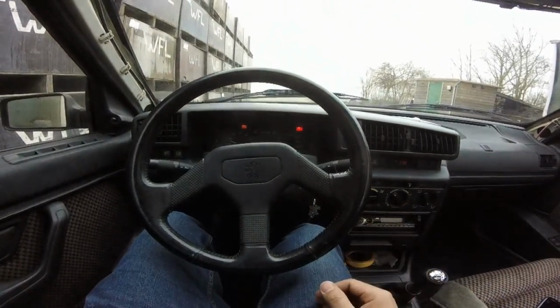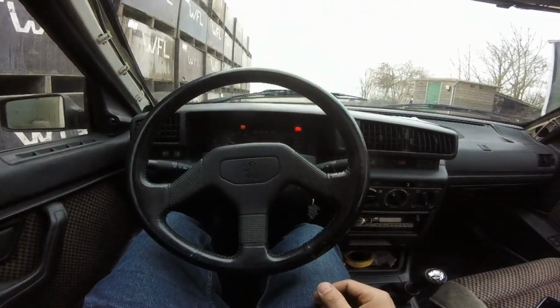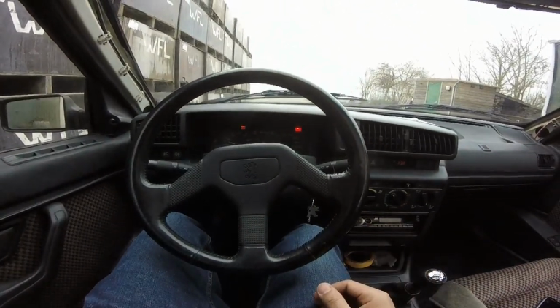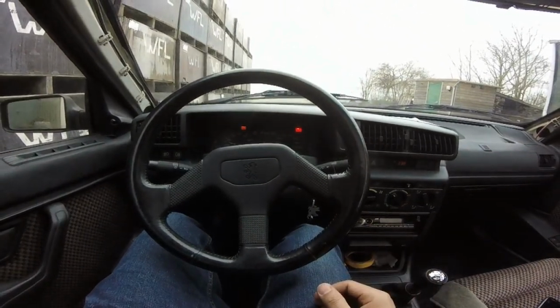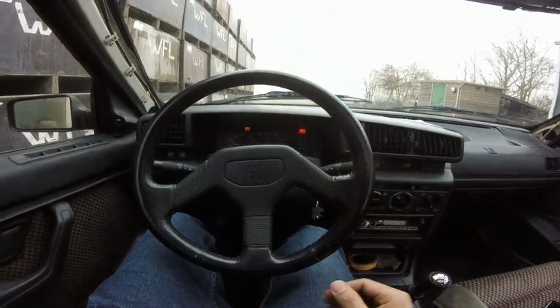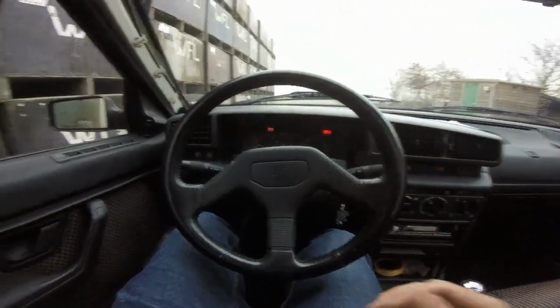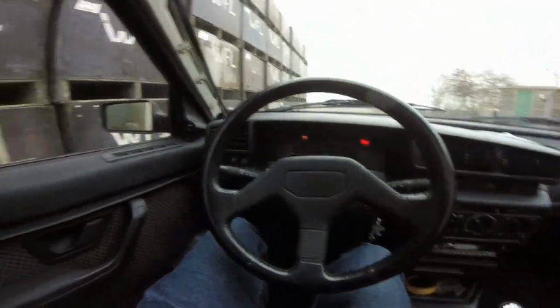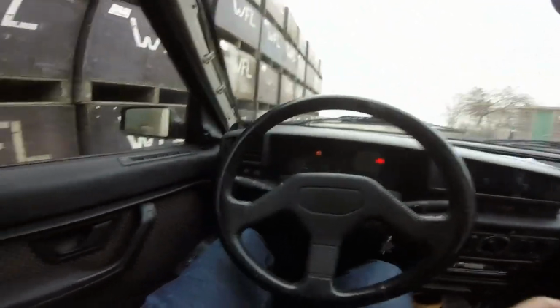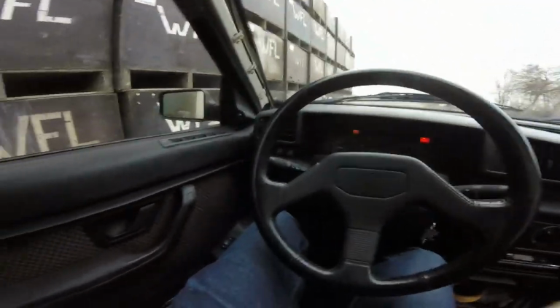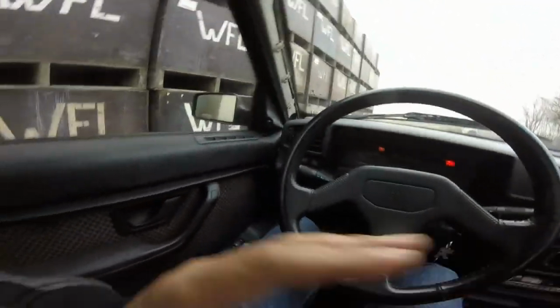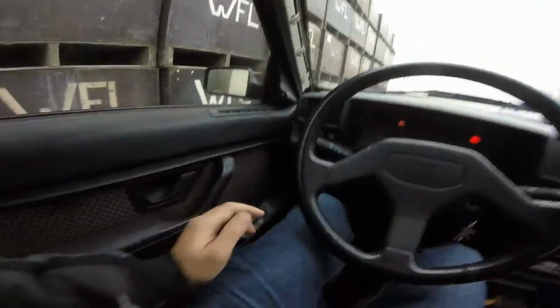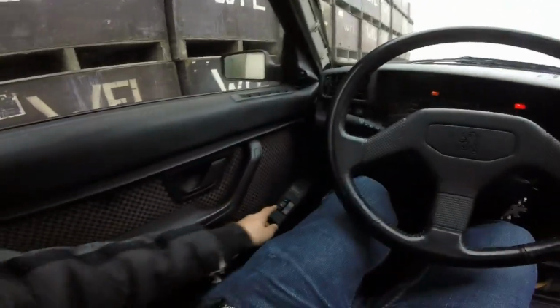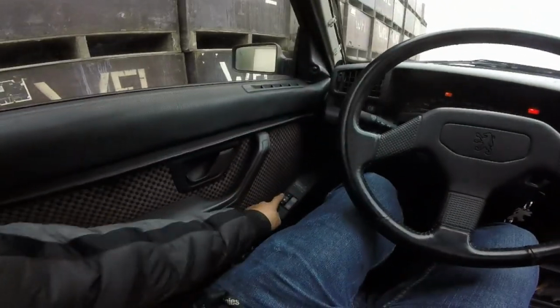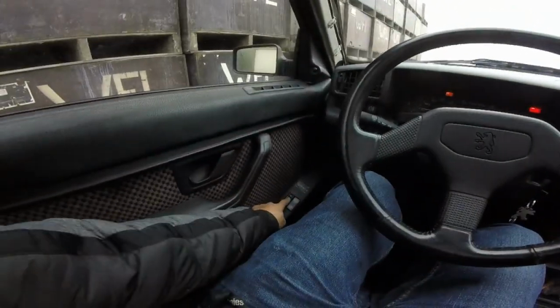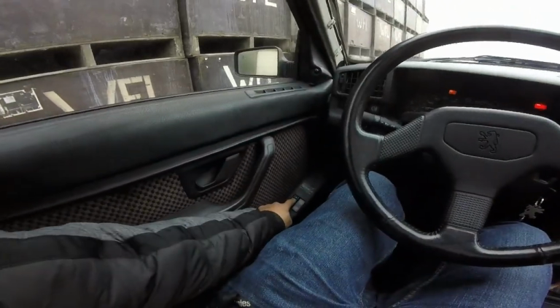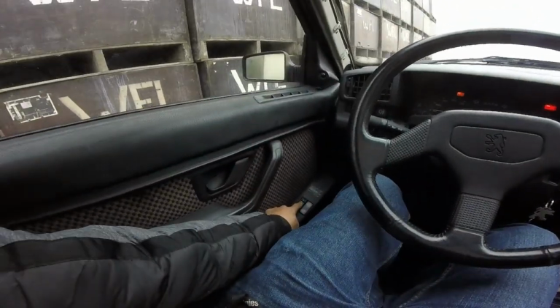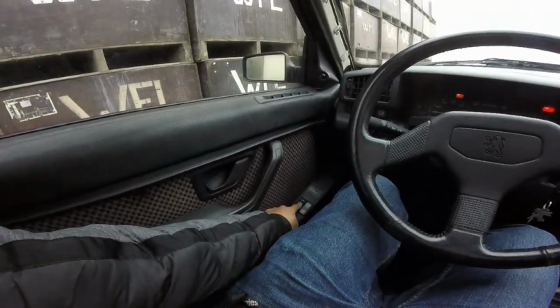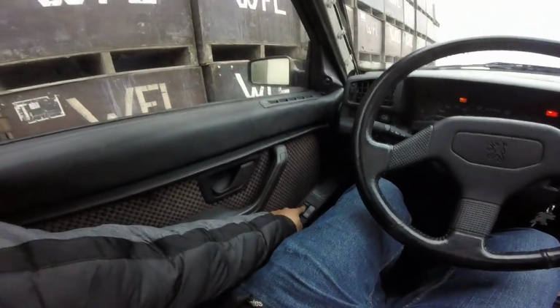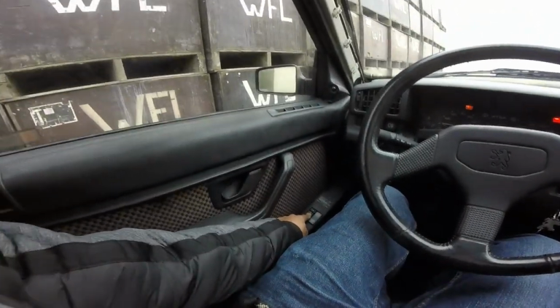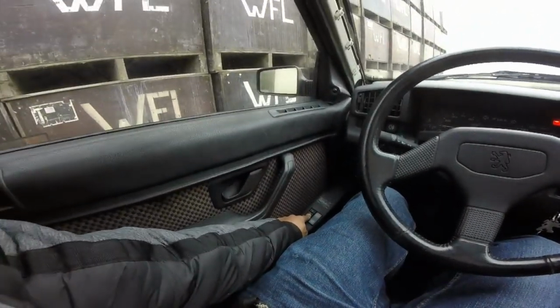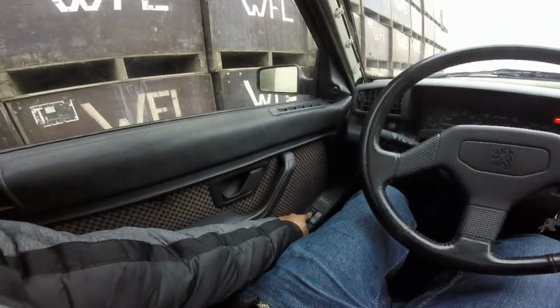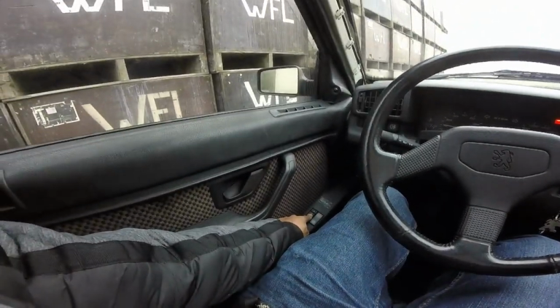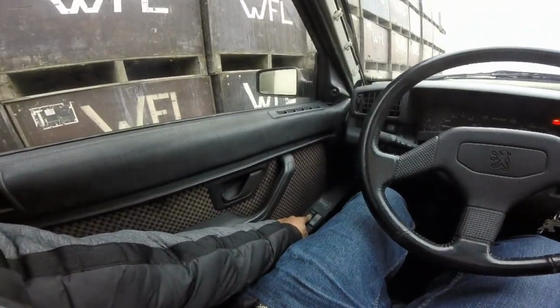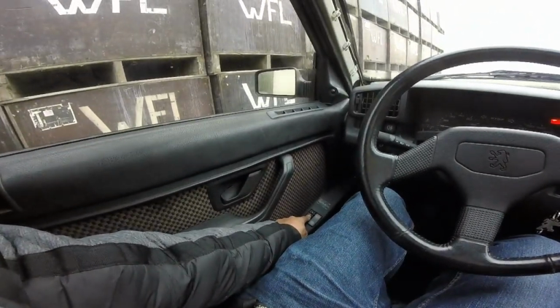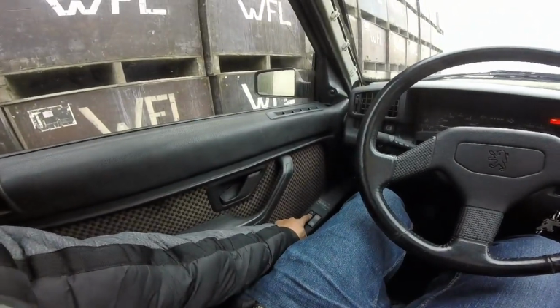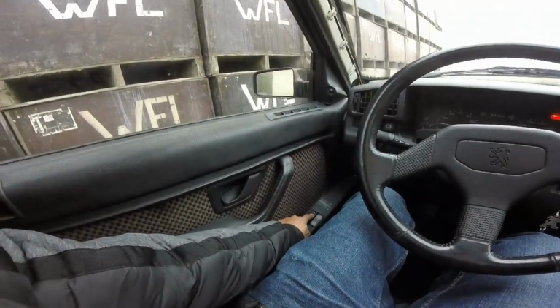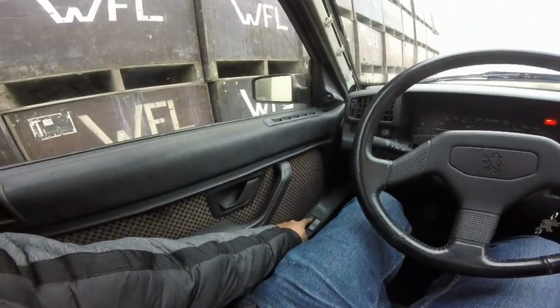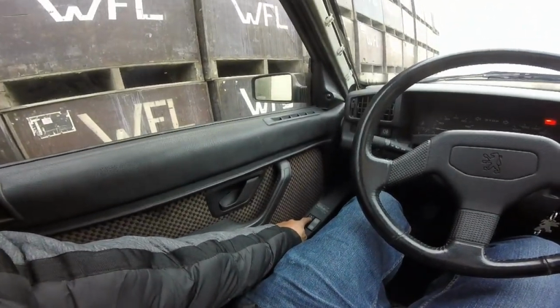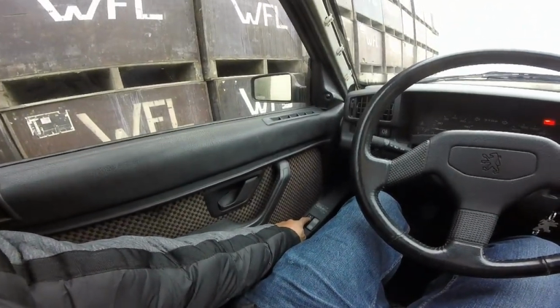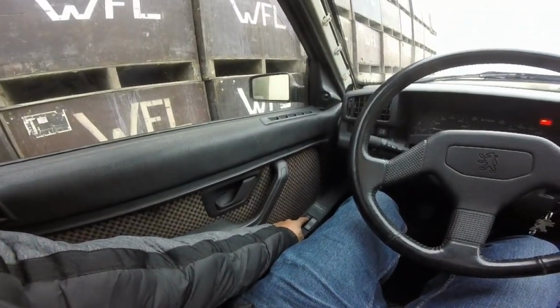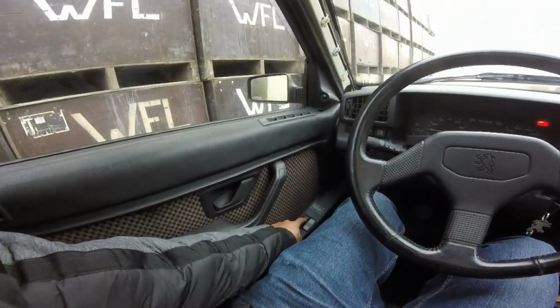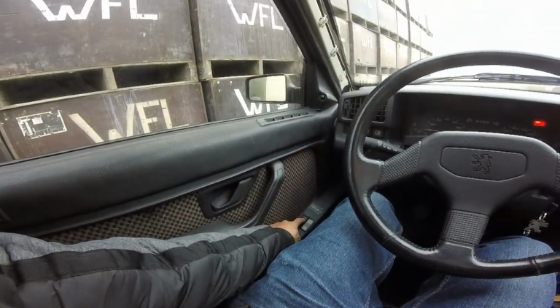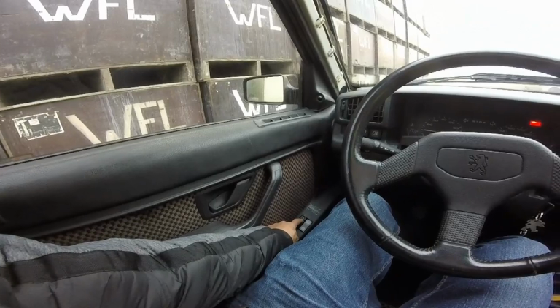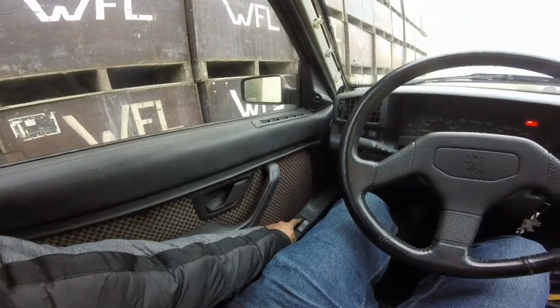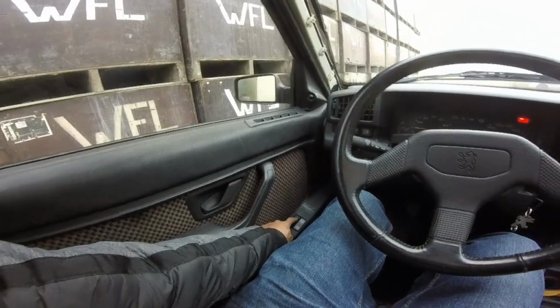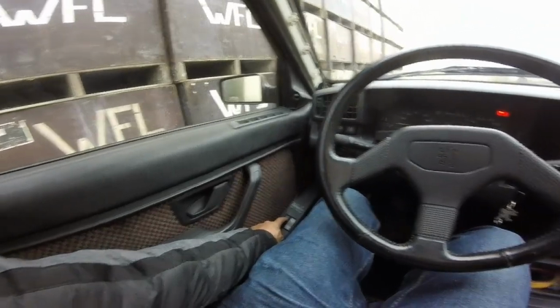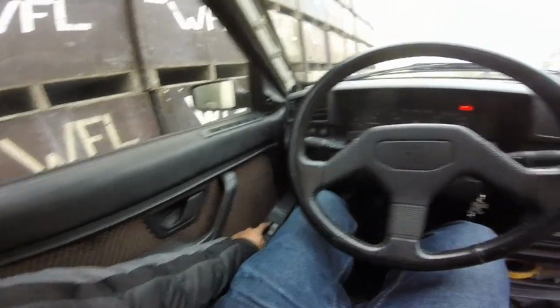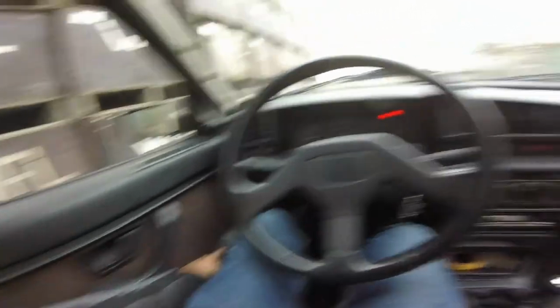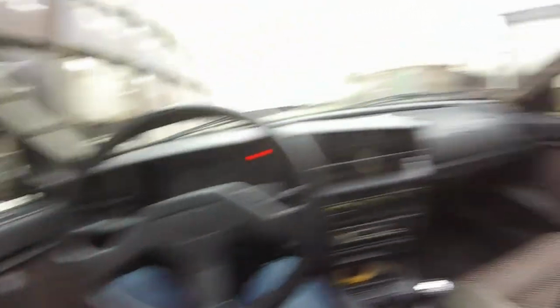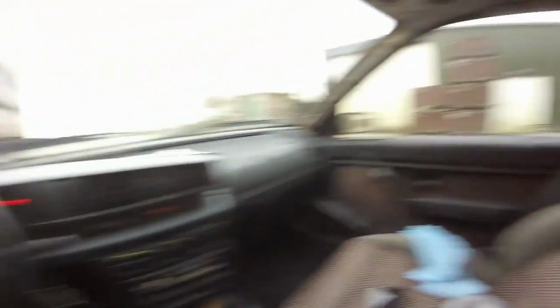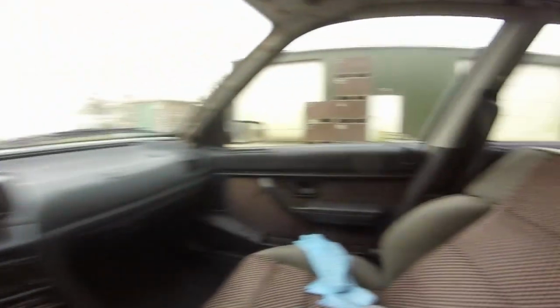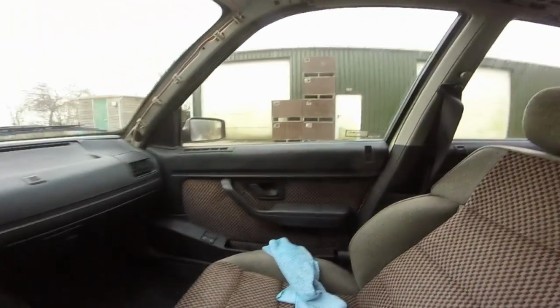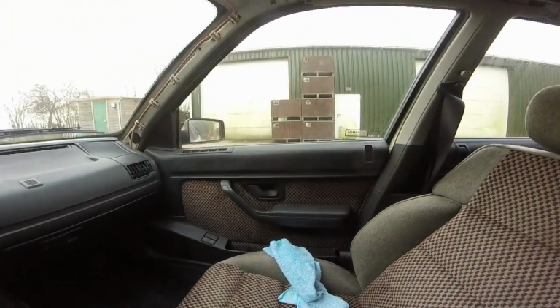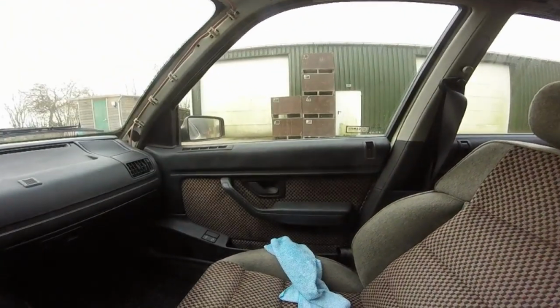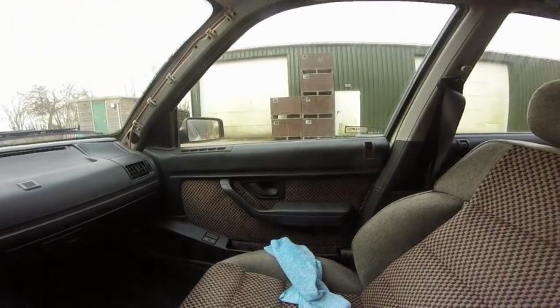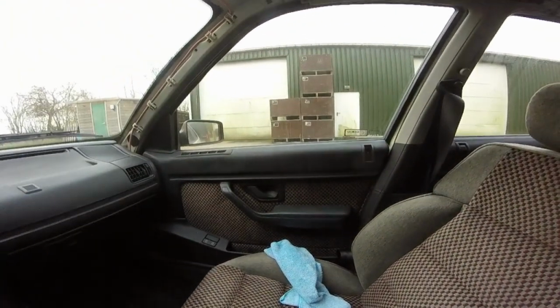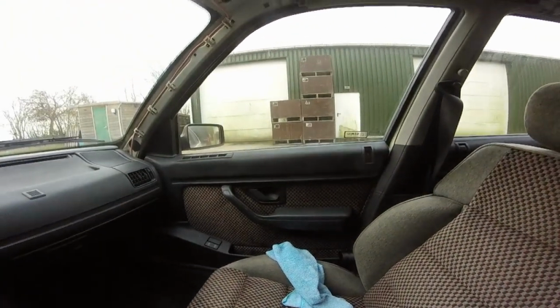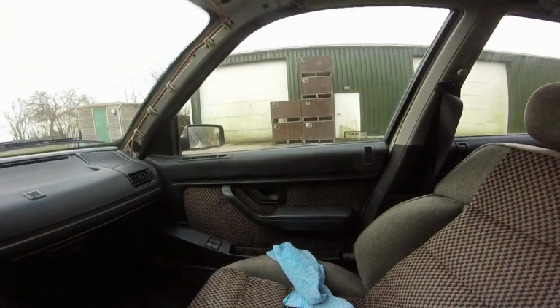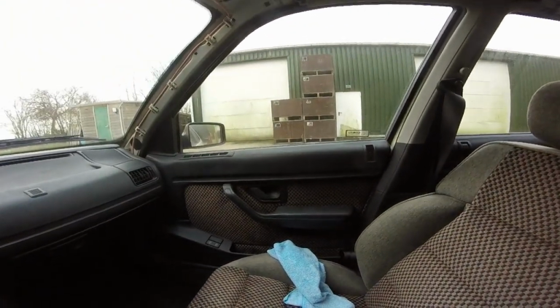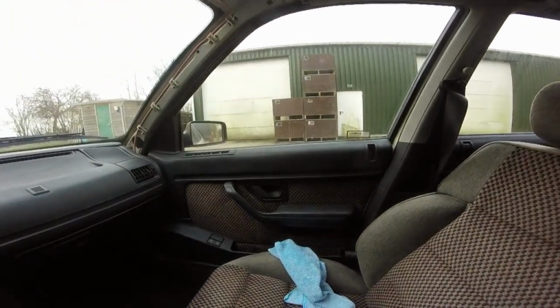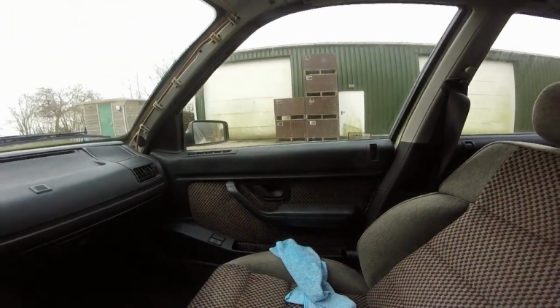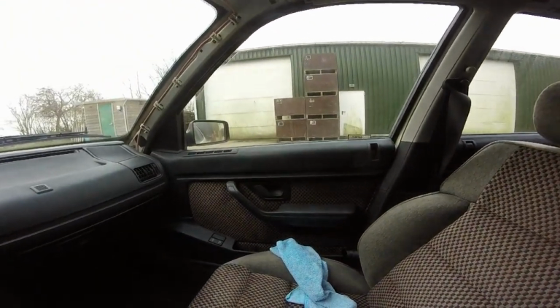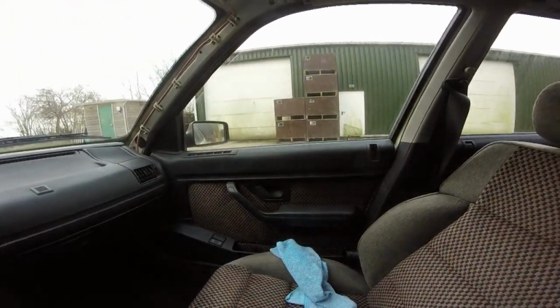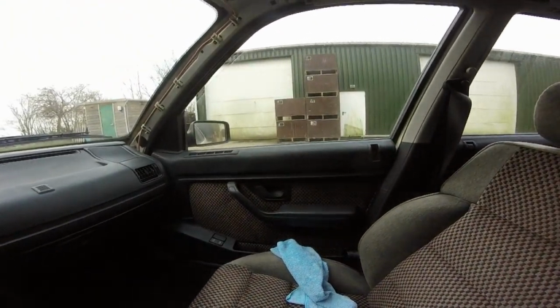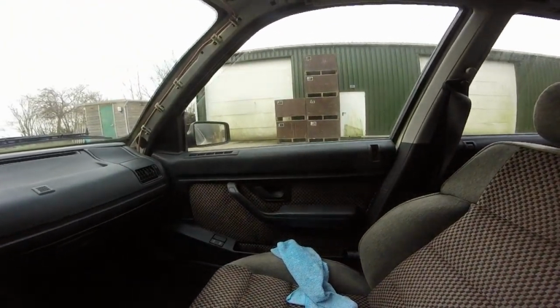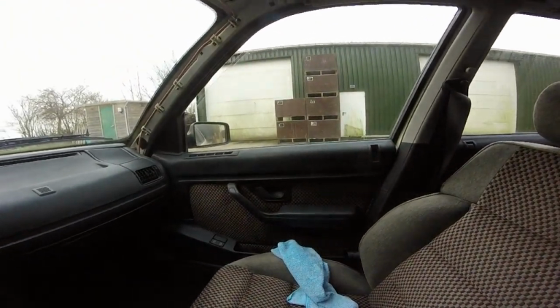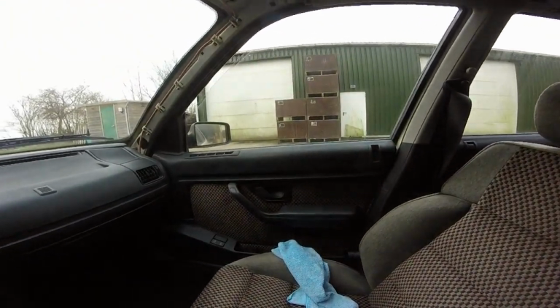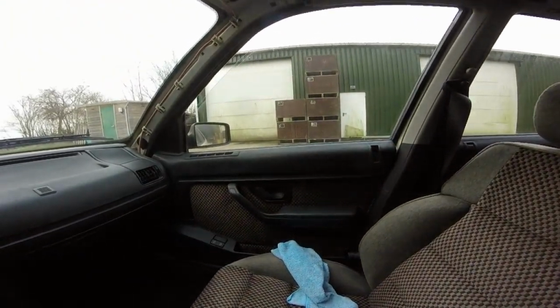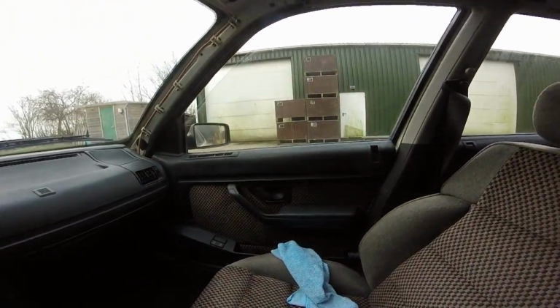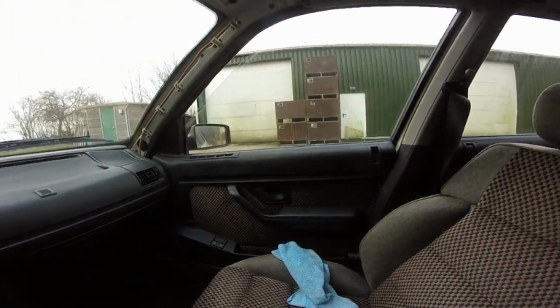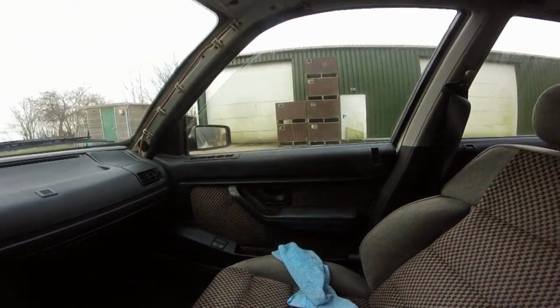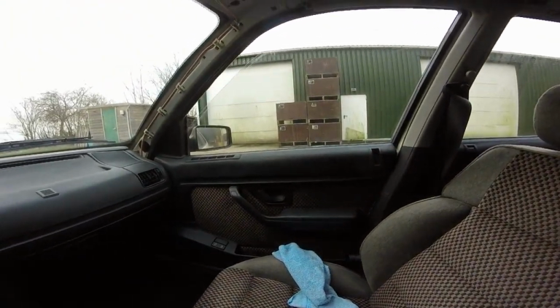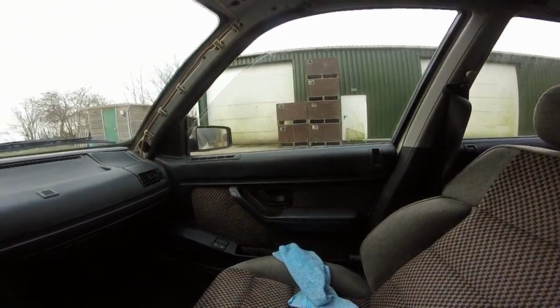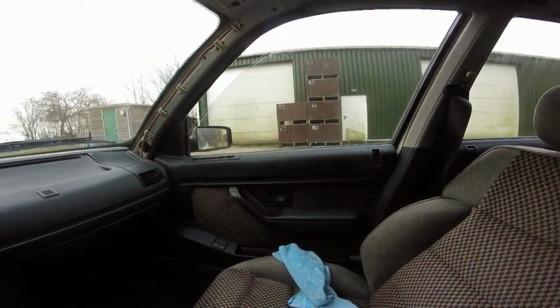The windows work, though that one is a bit sticky.